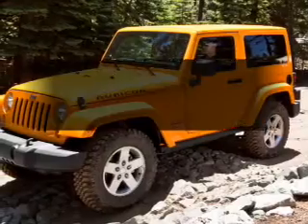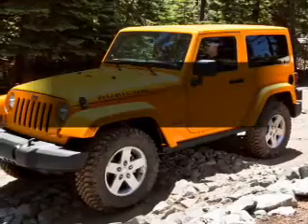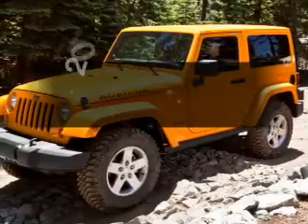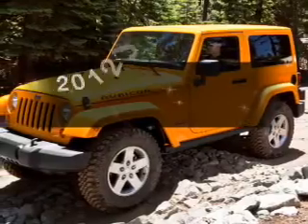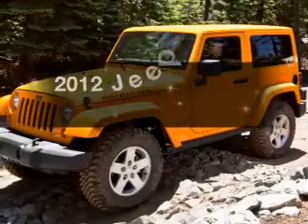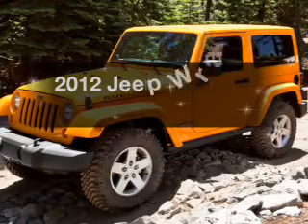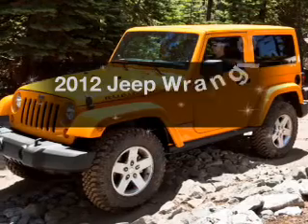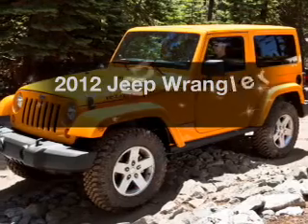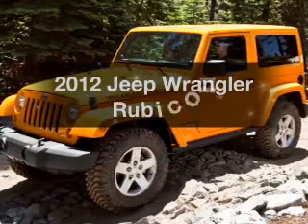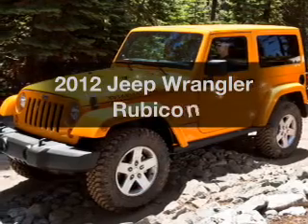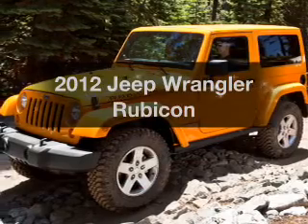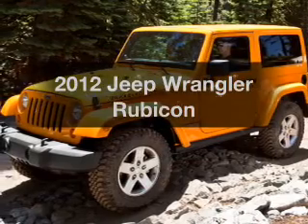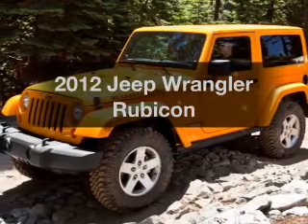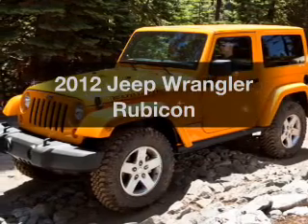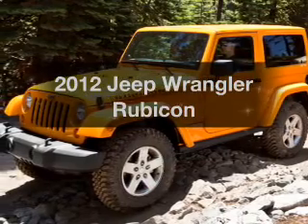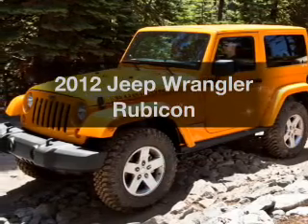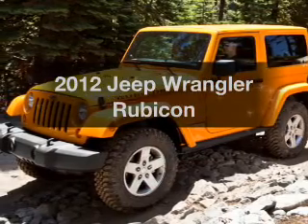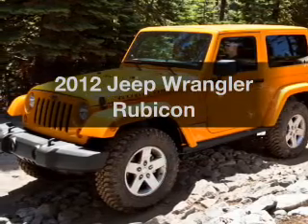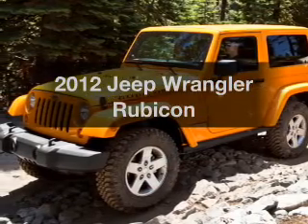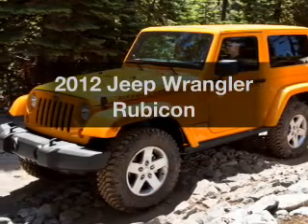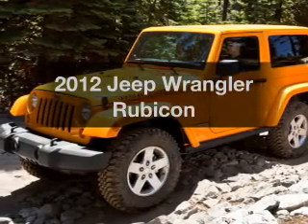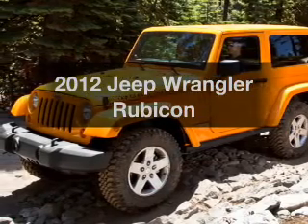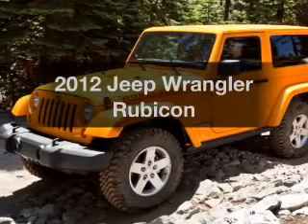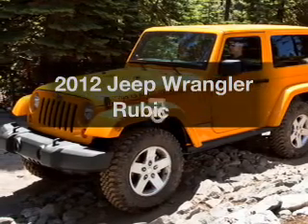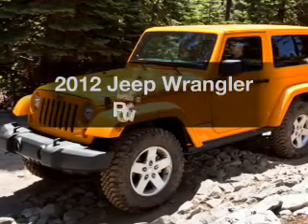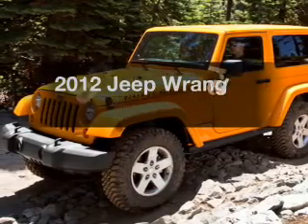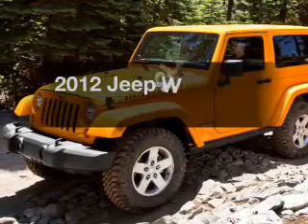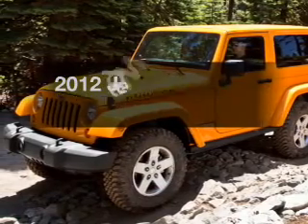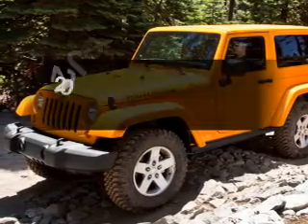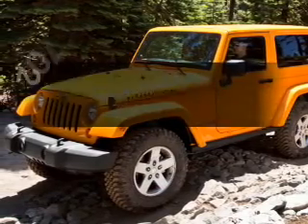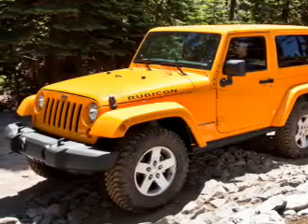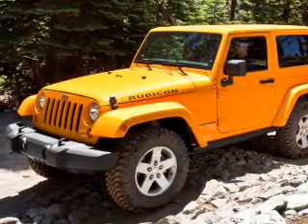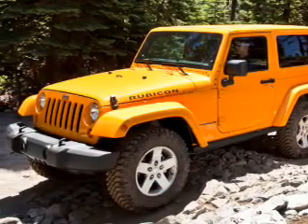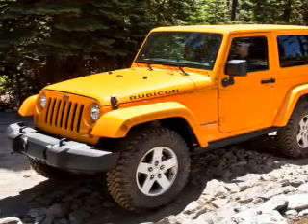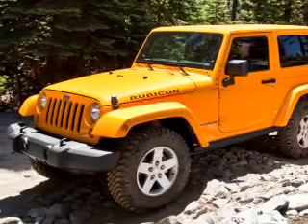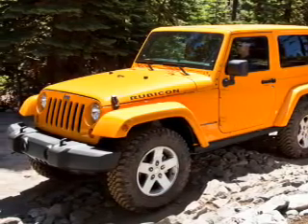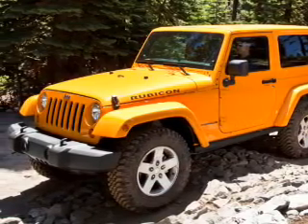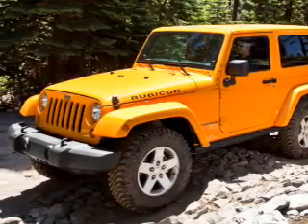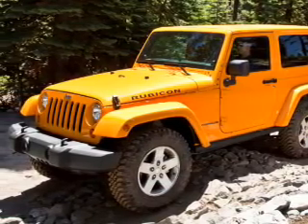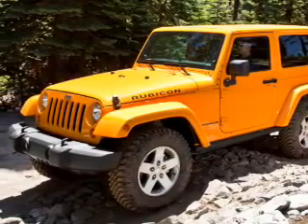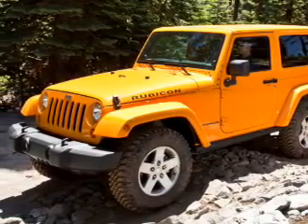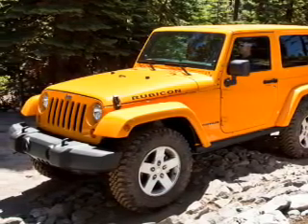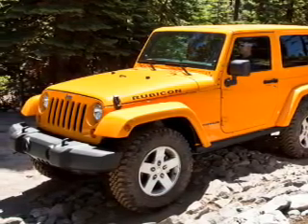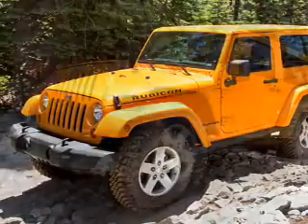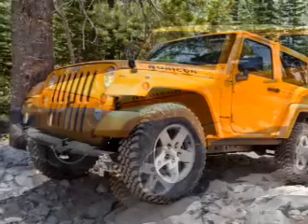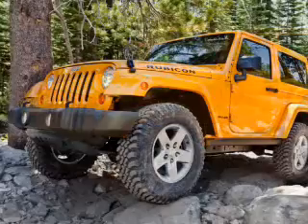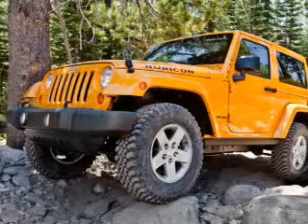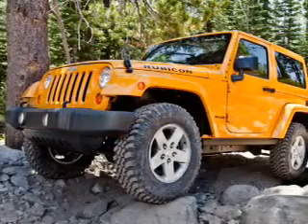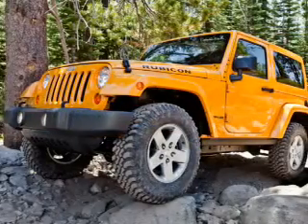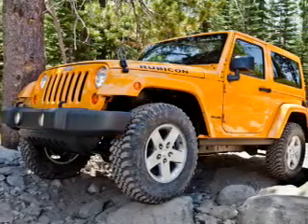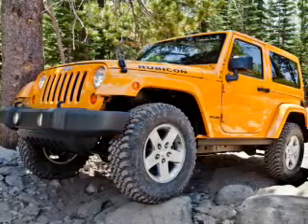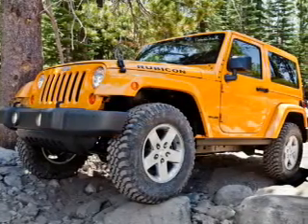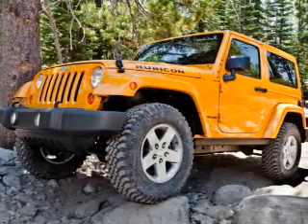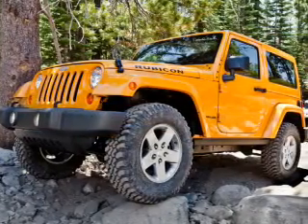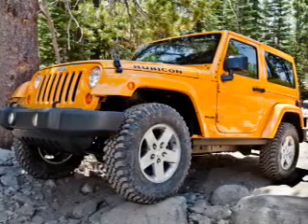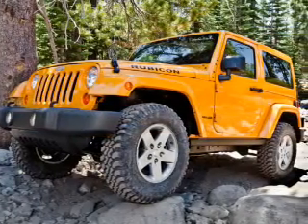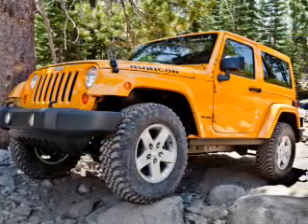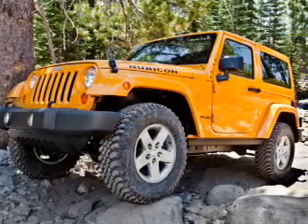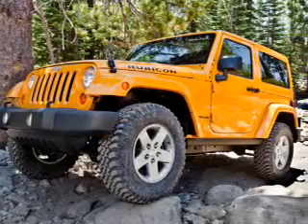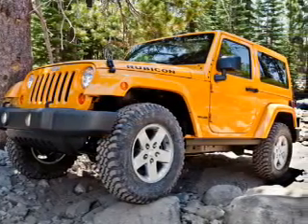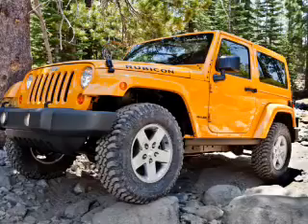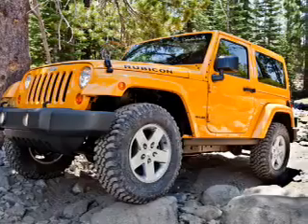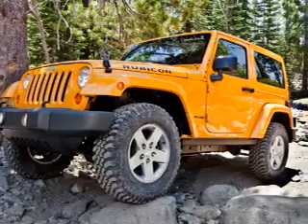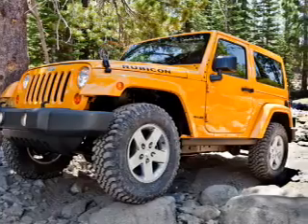Get noticed in this 2012 Jeep Wrangler. If you're looking for a first-rate auto, this one could be yours today.